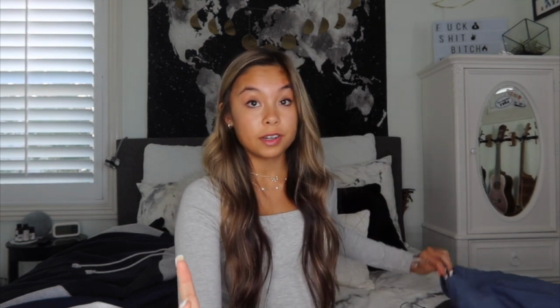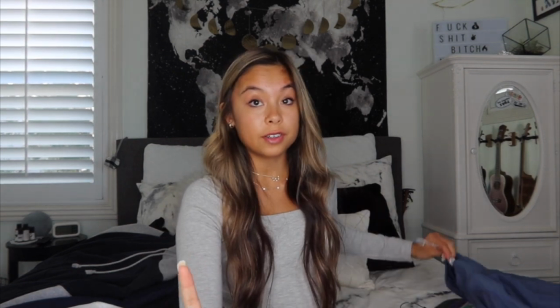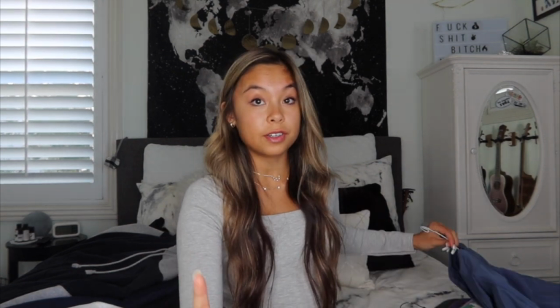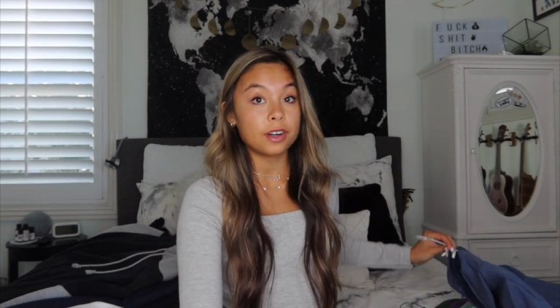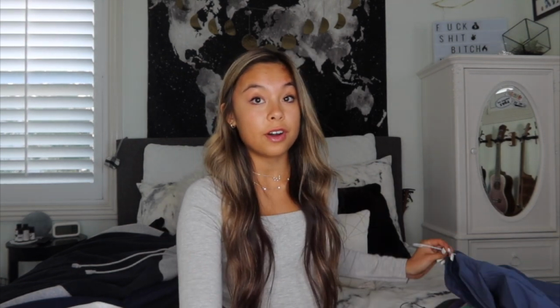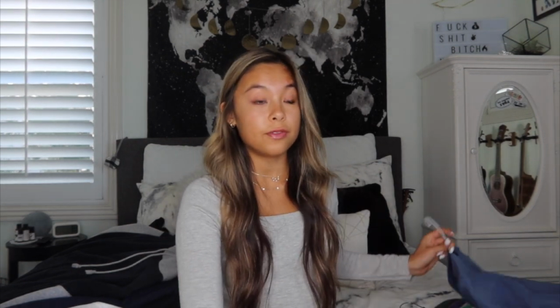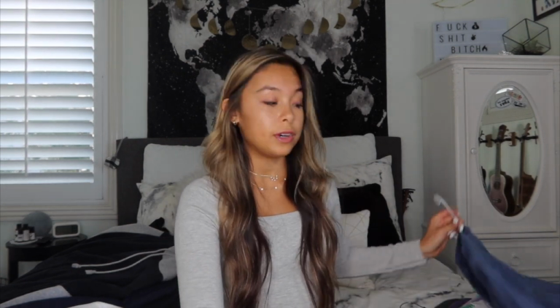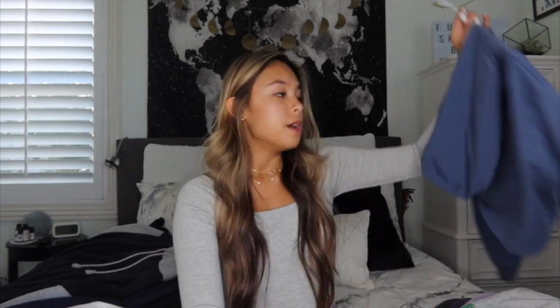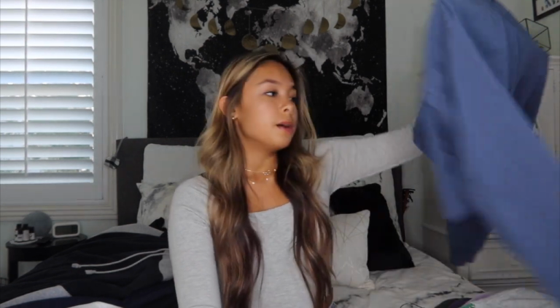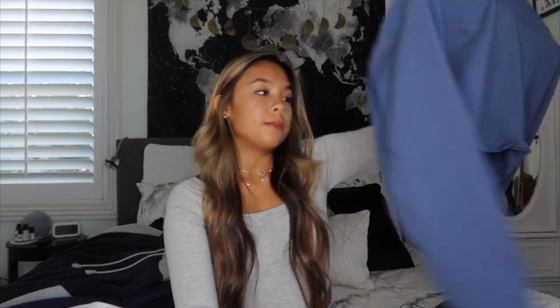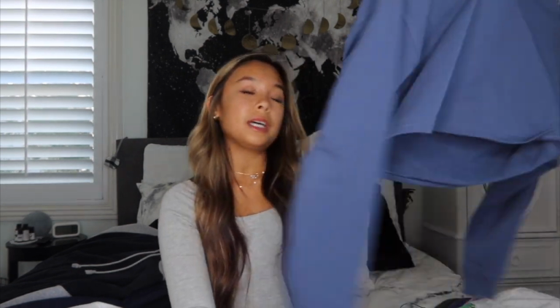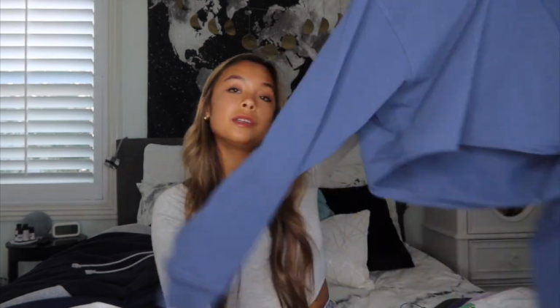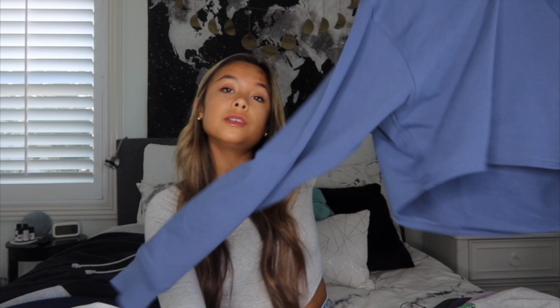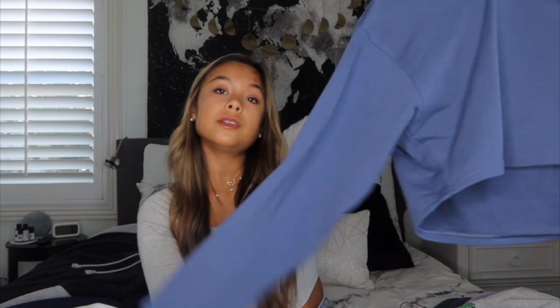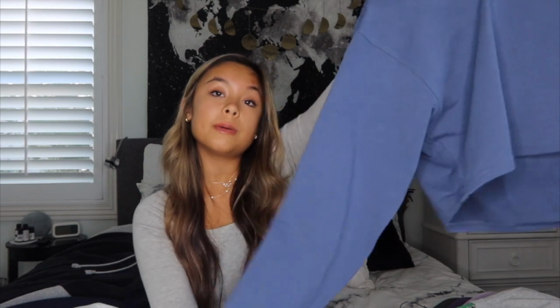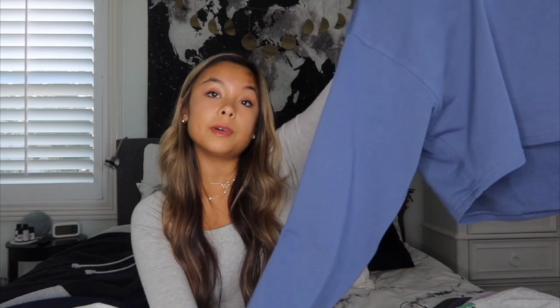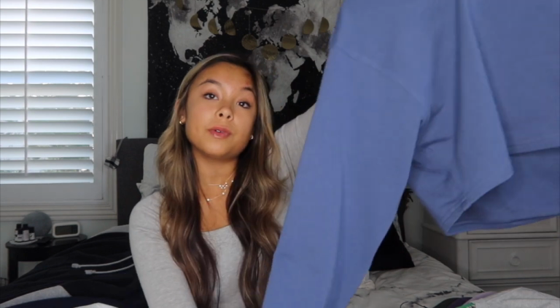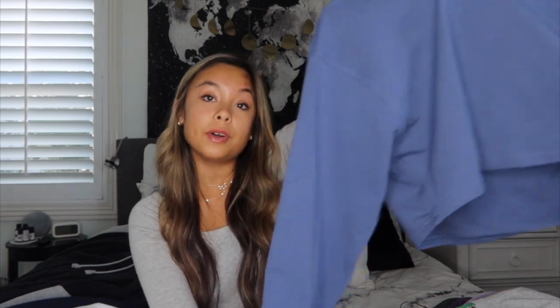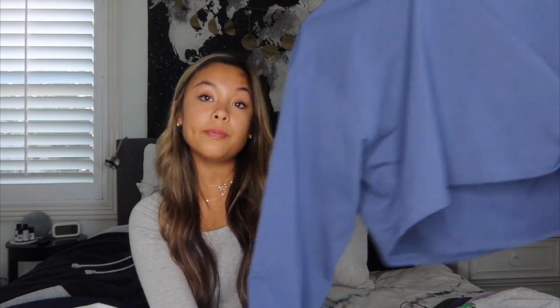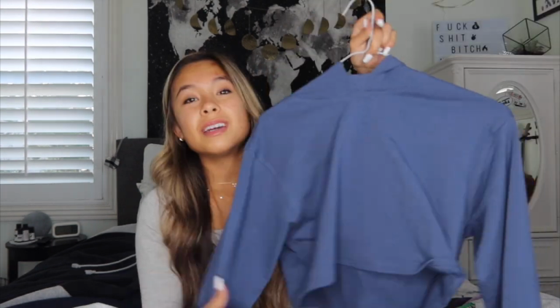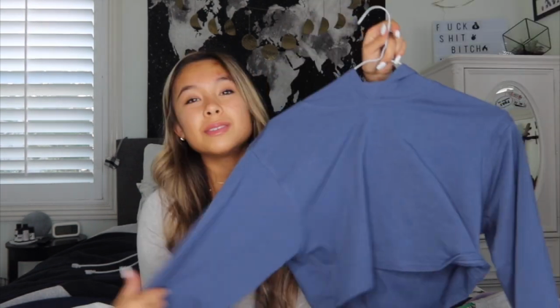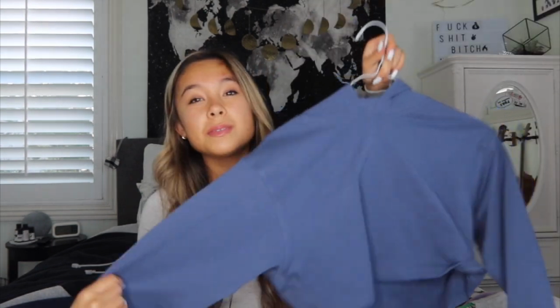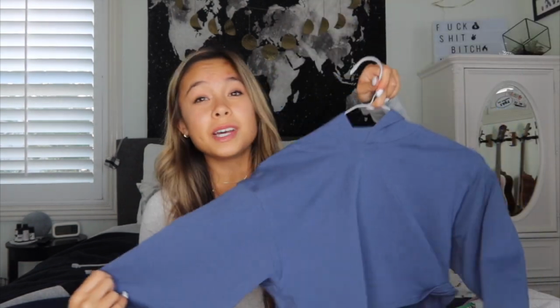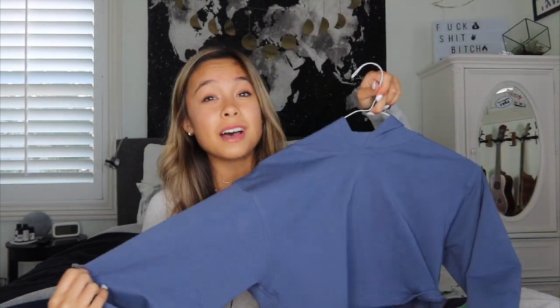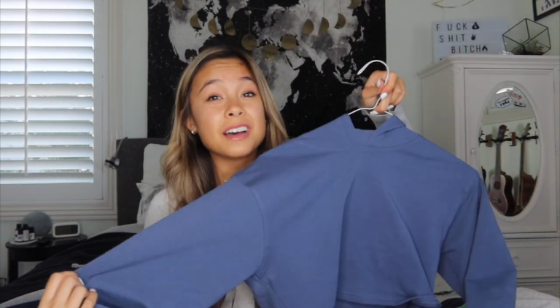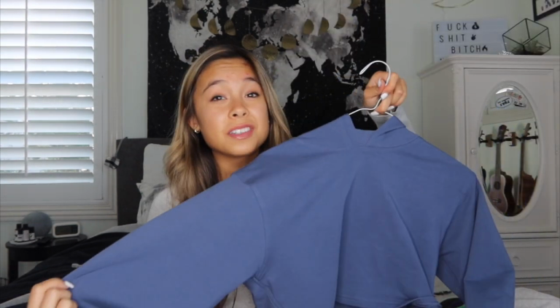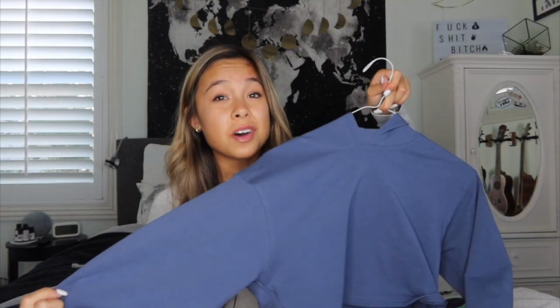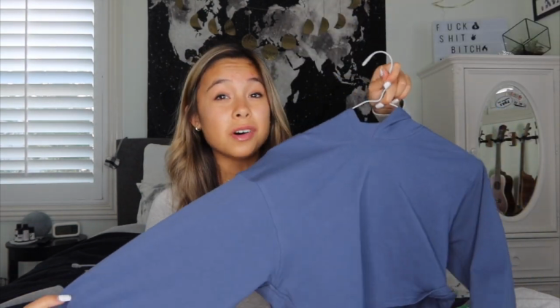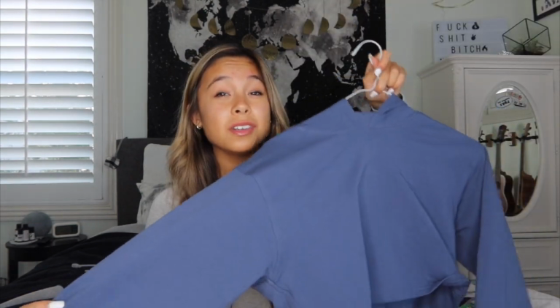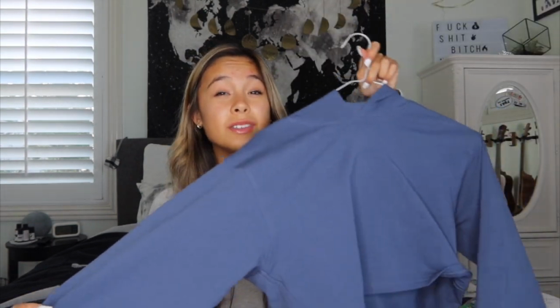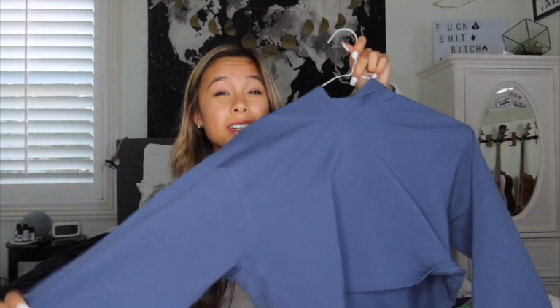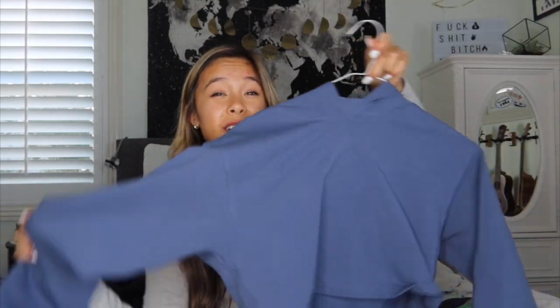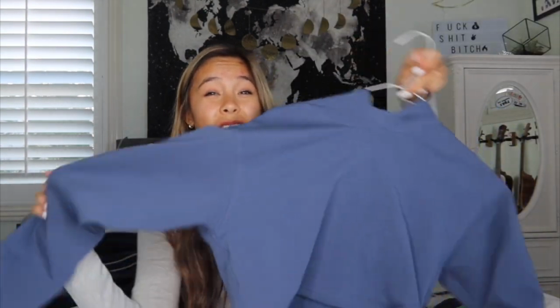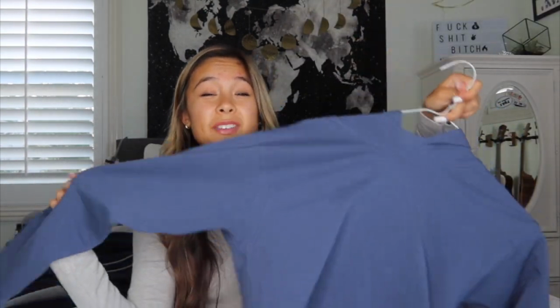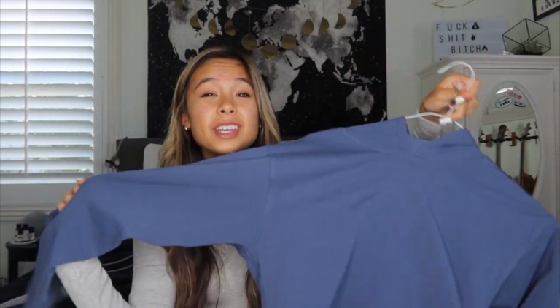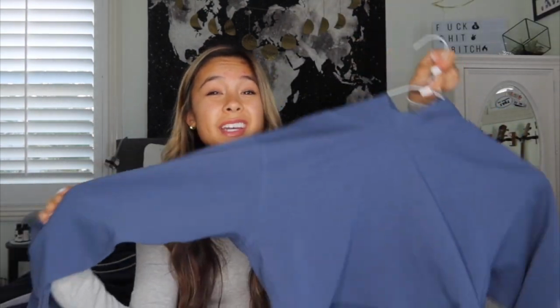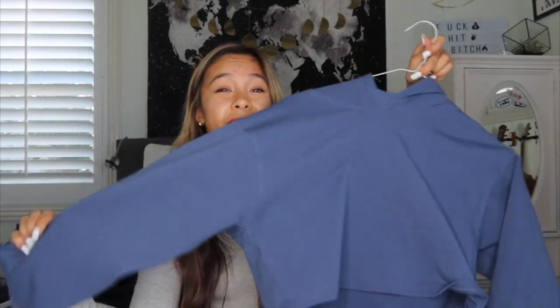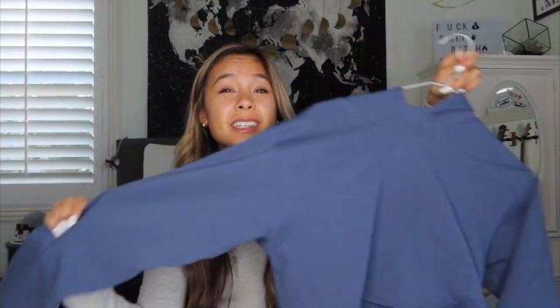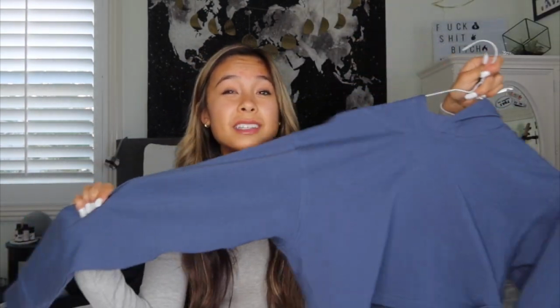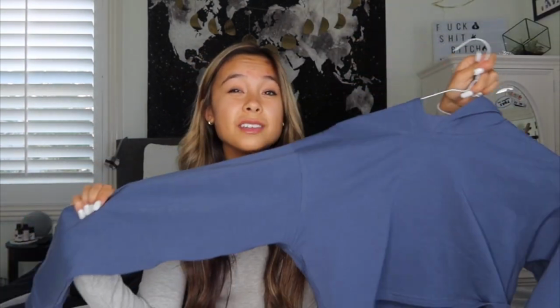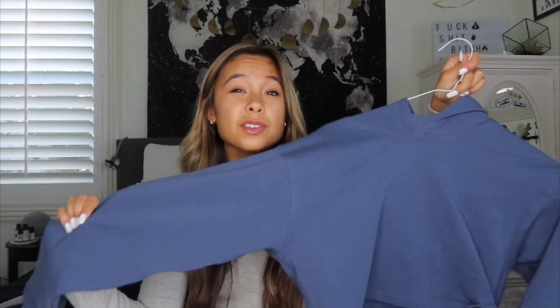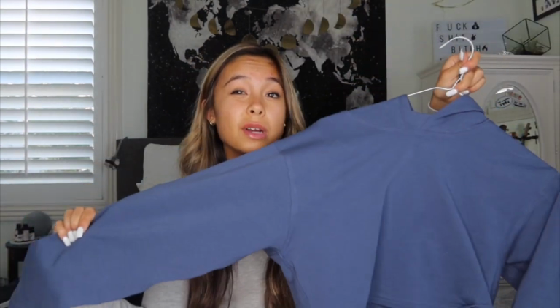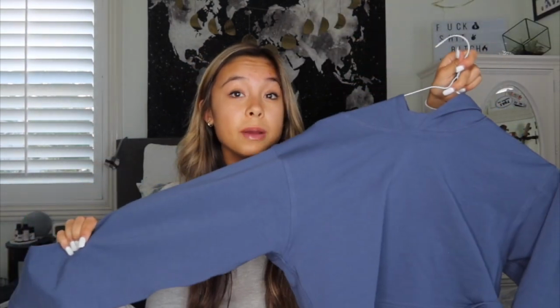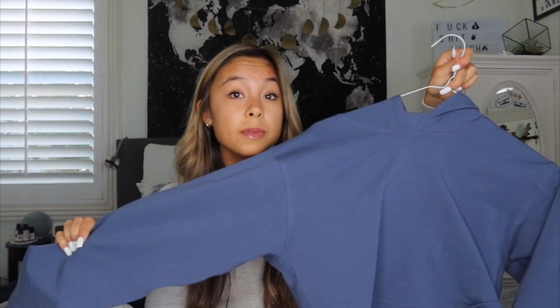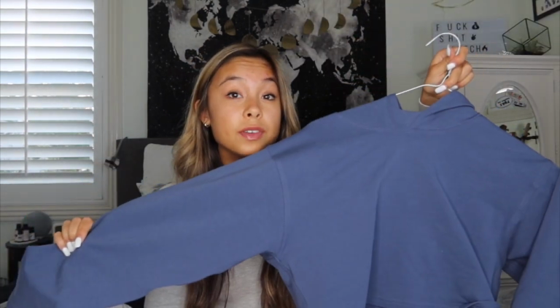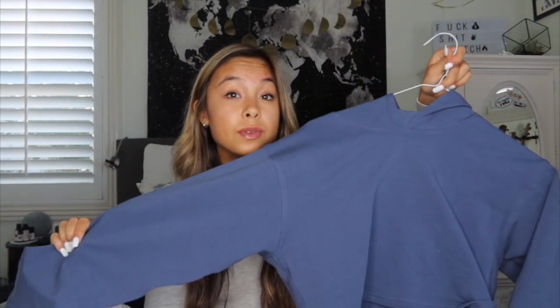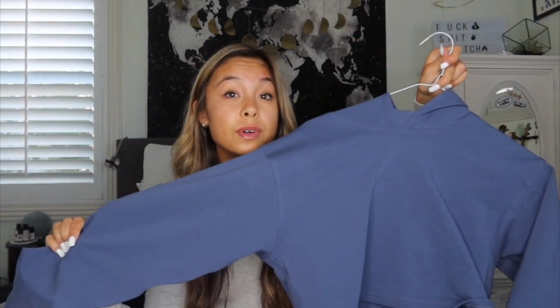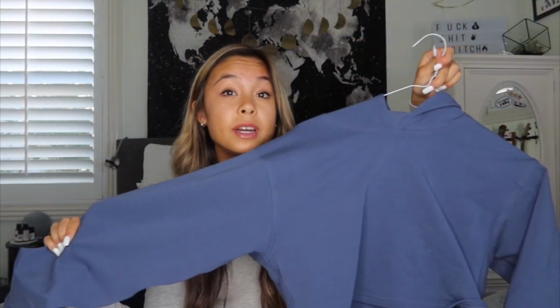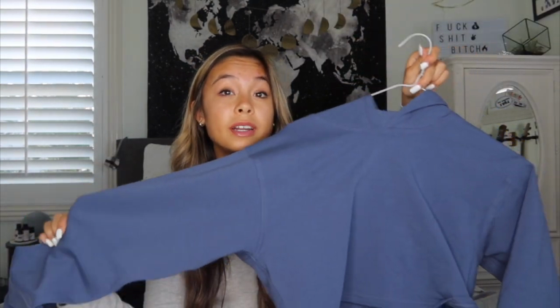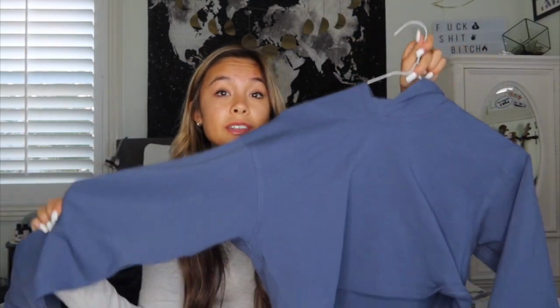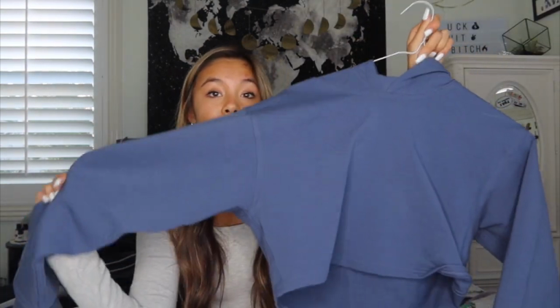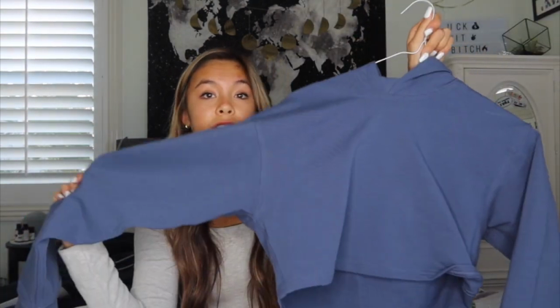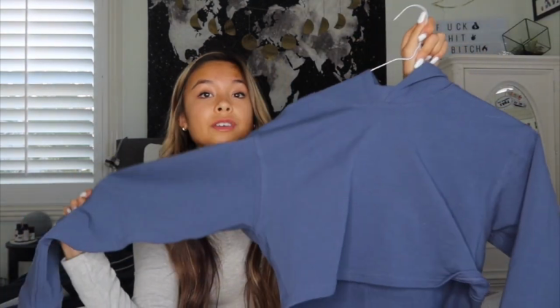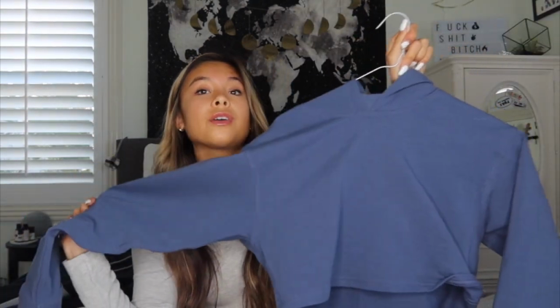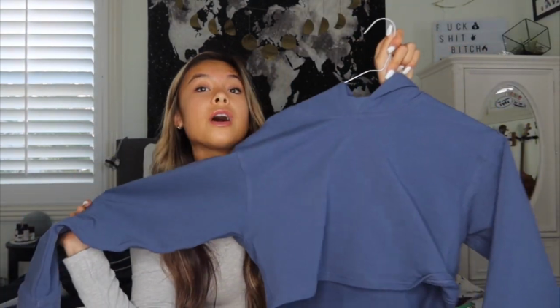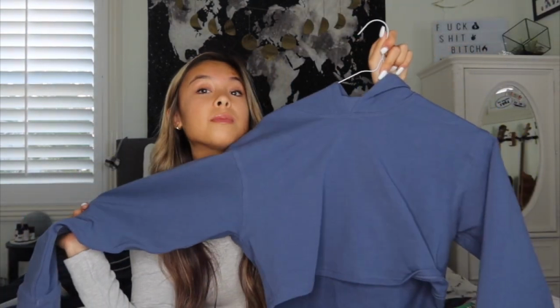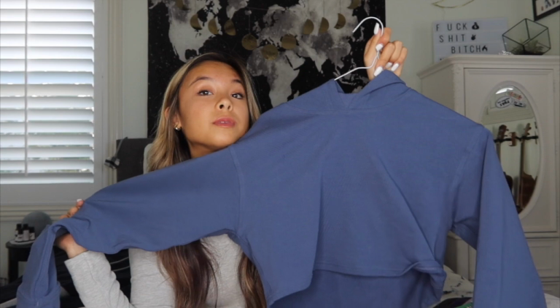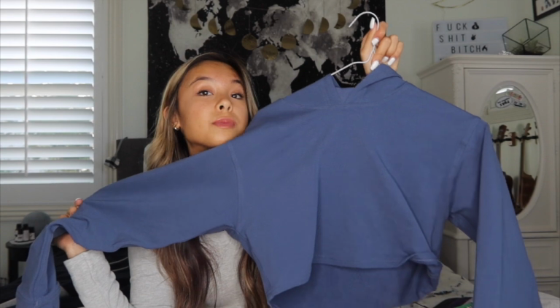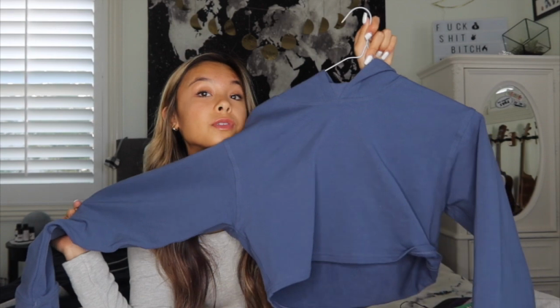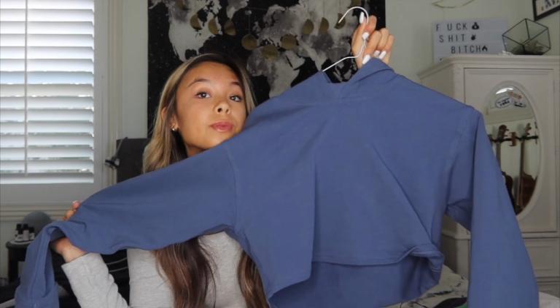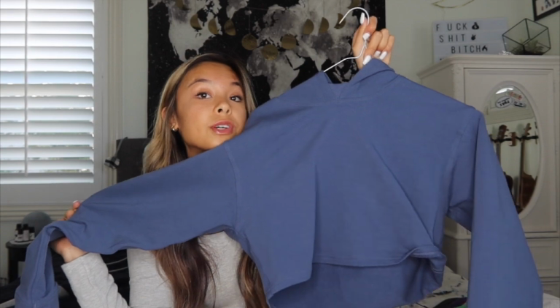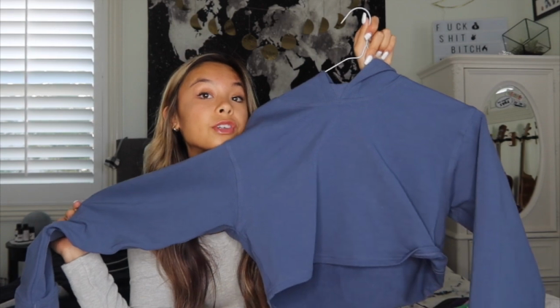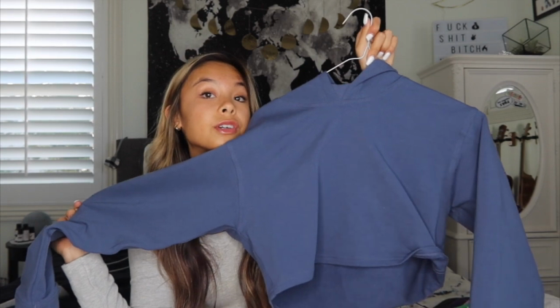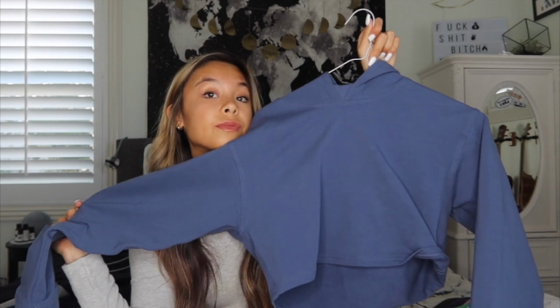First, I'll start off with my Lululemon one. It was in my last haul so I don't feel like I need to describe this one — it's just a cropped blue sweatshirt.